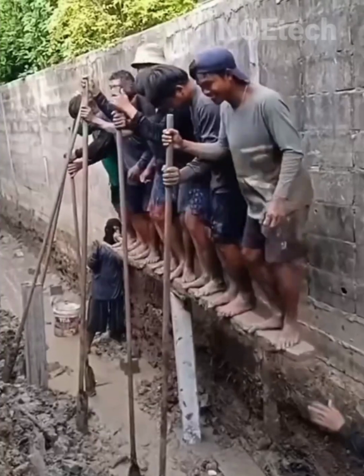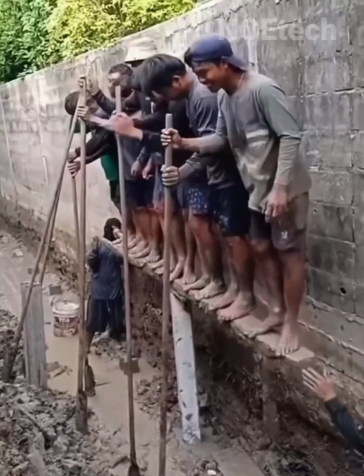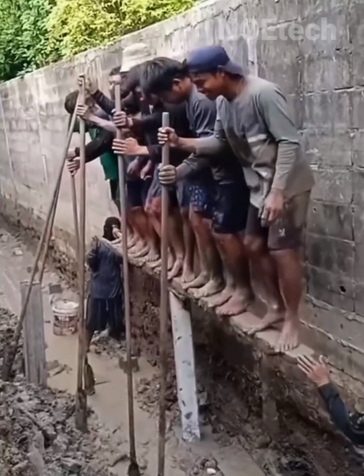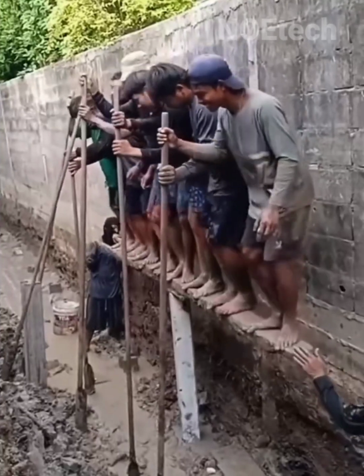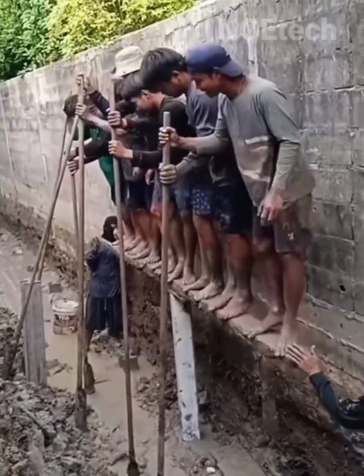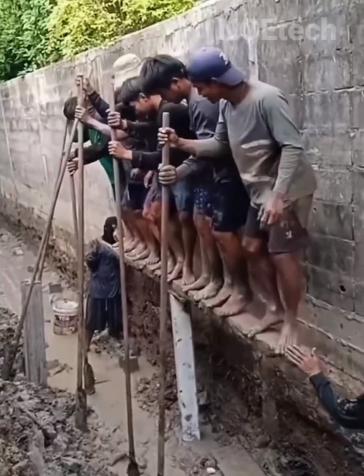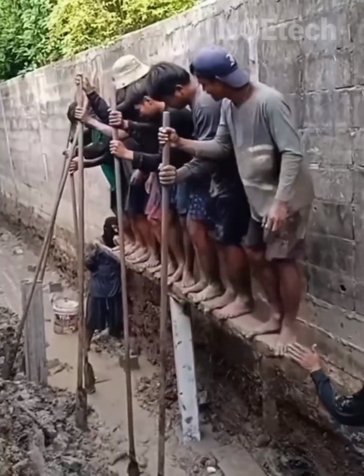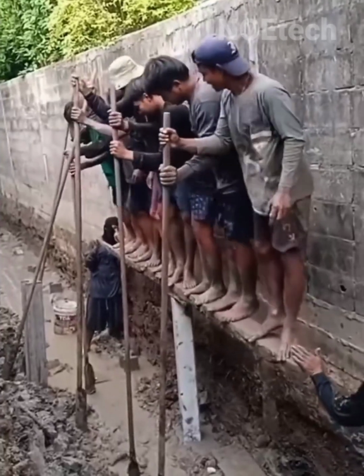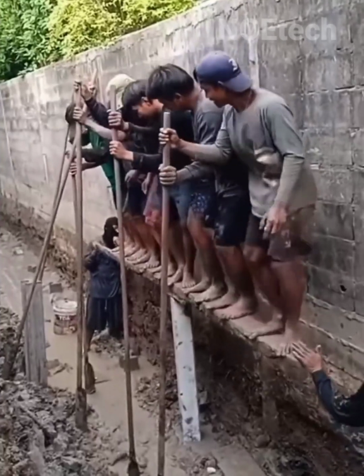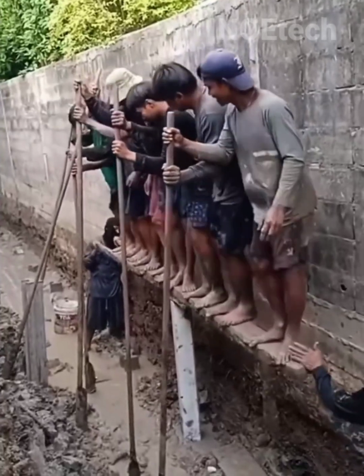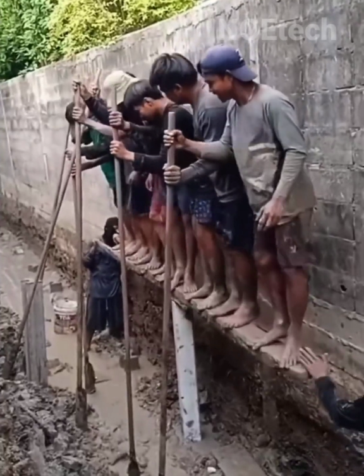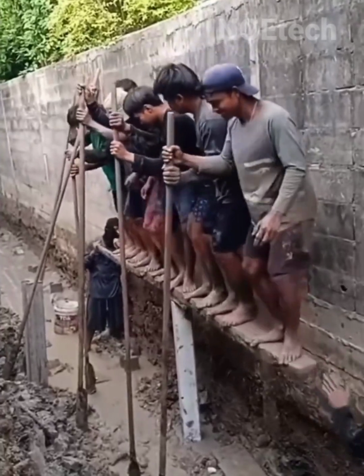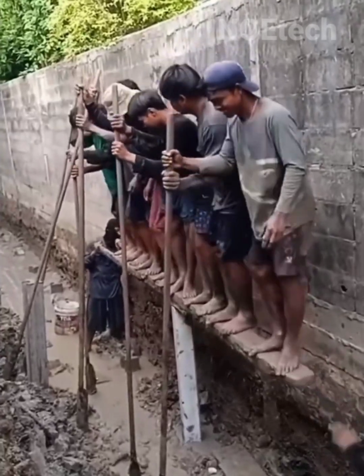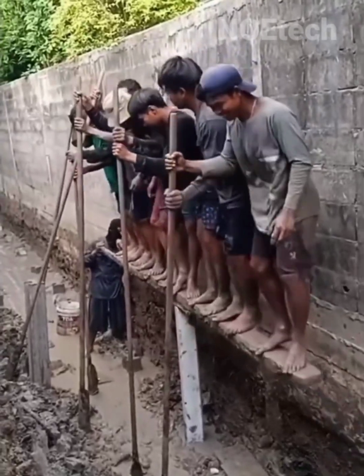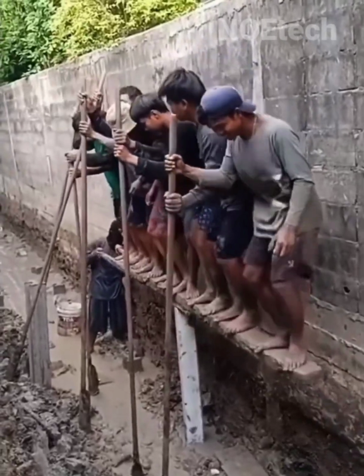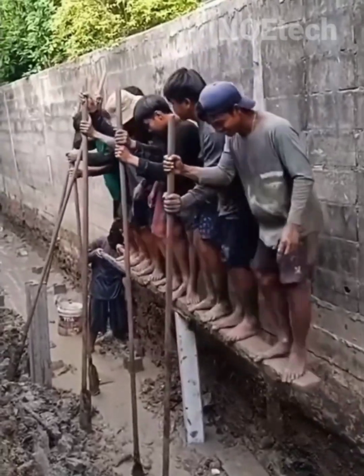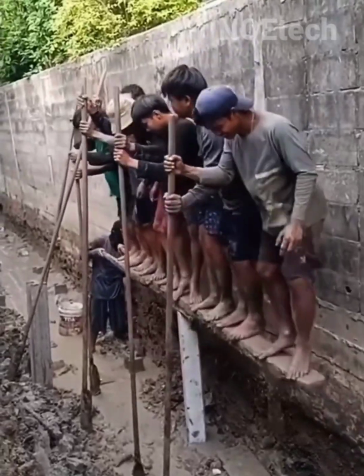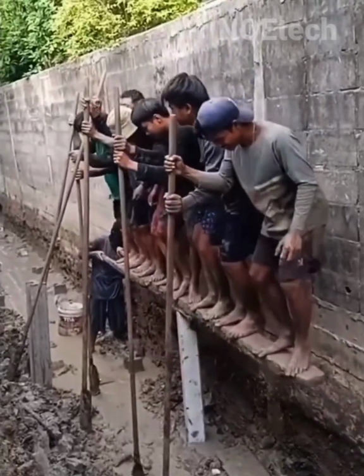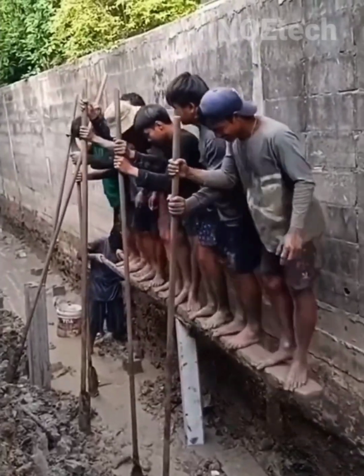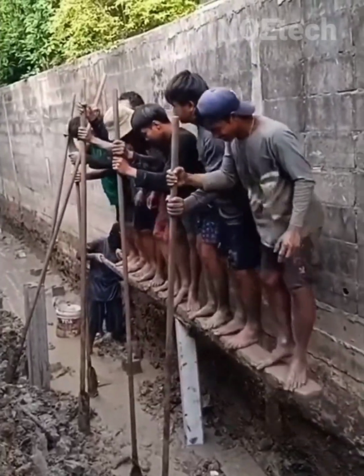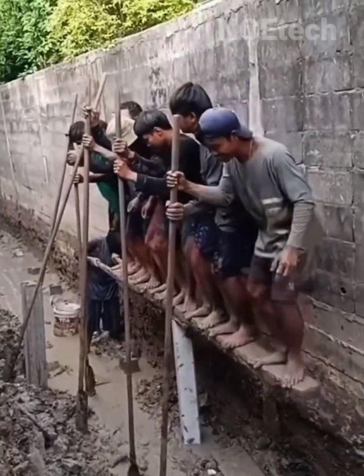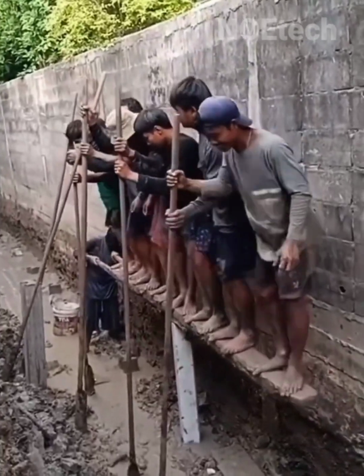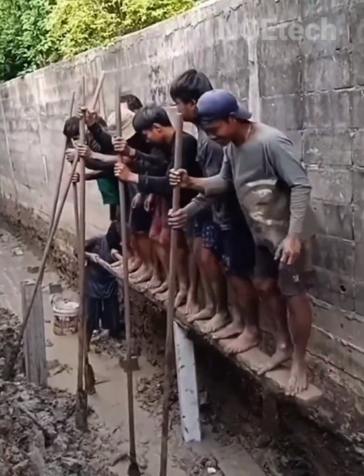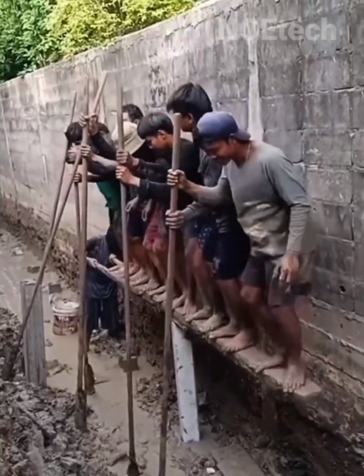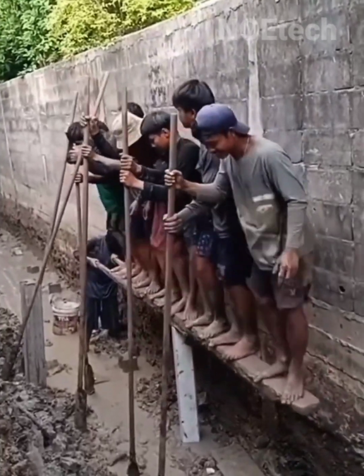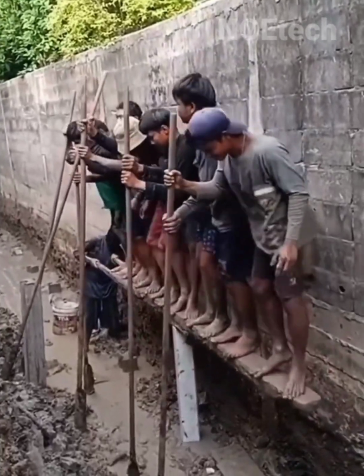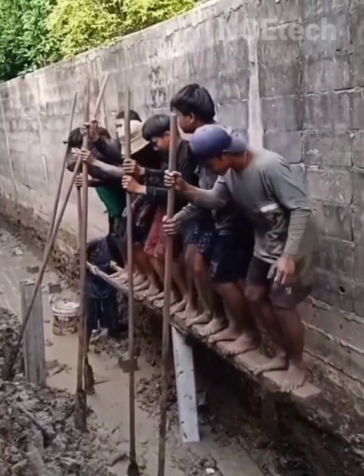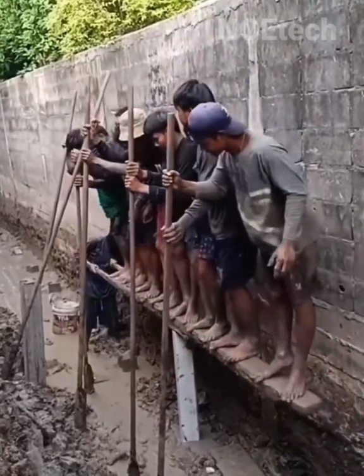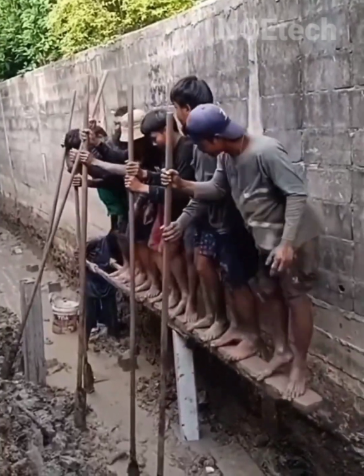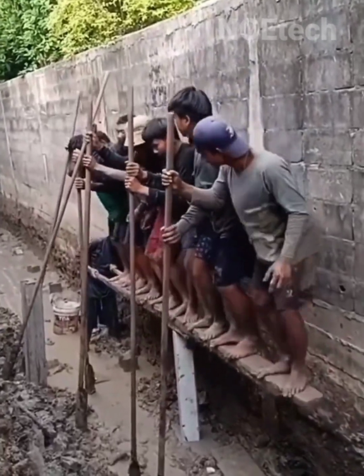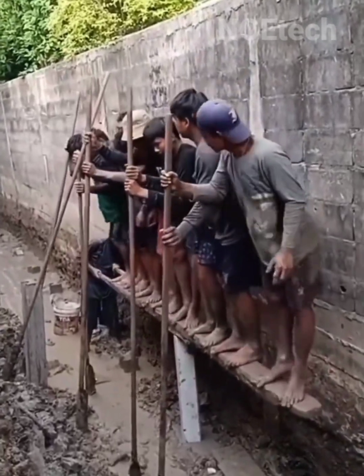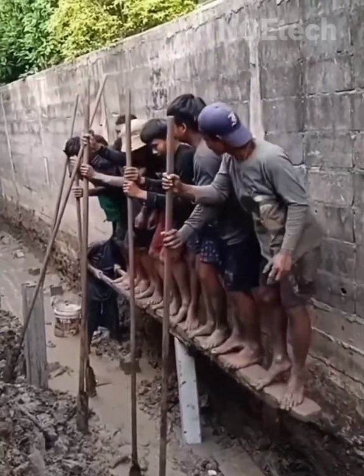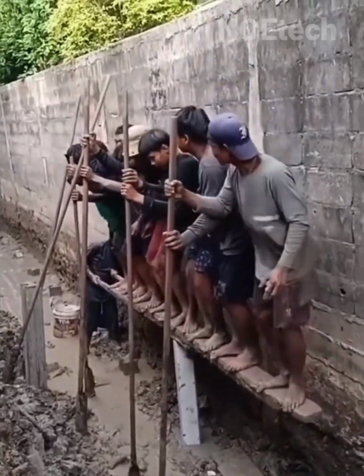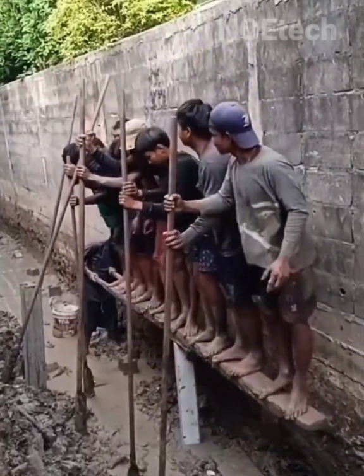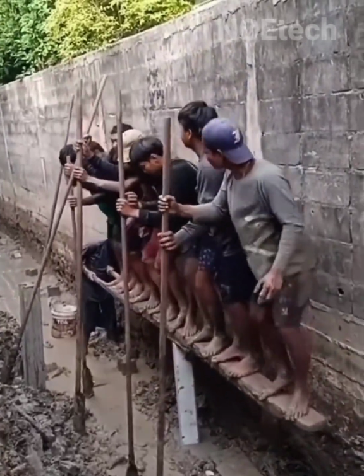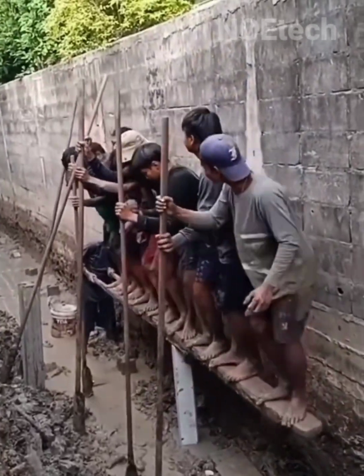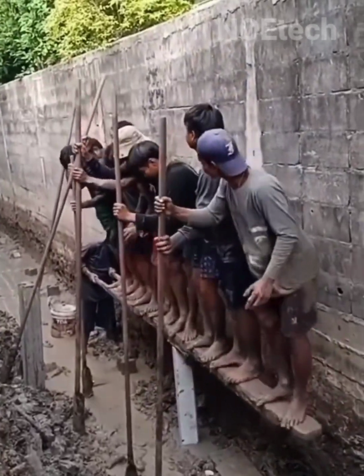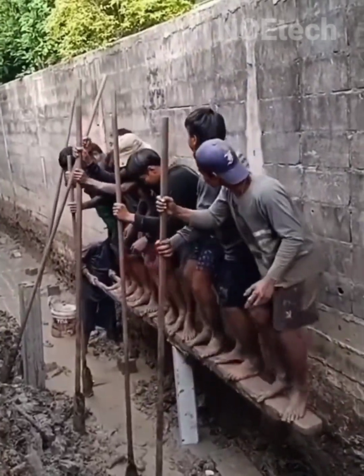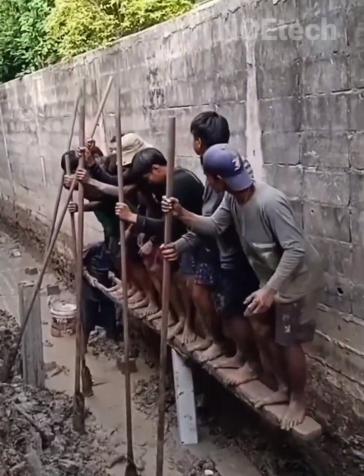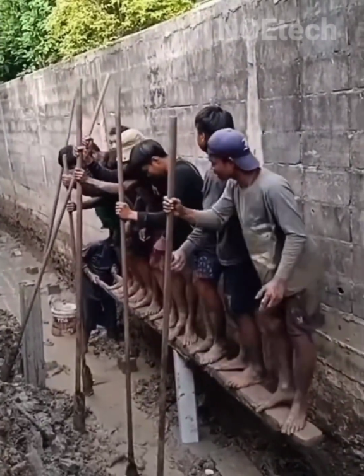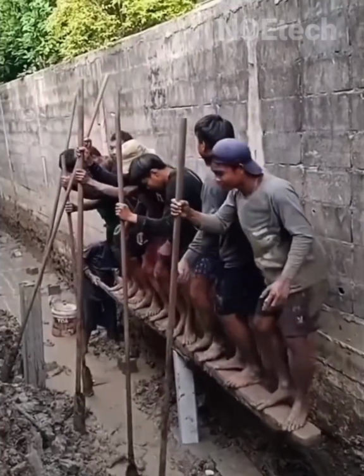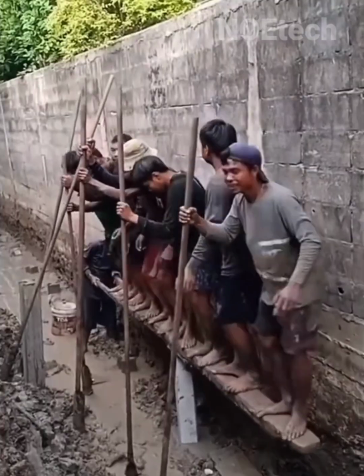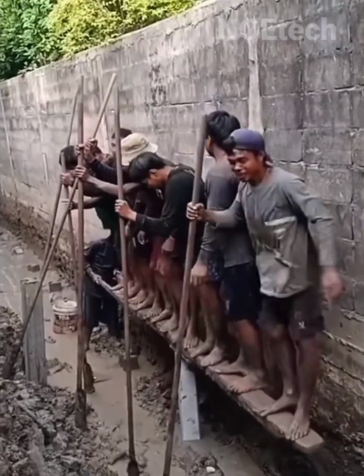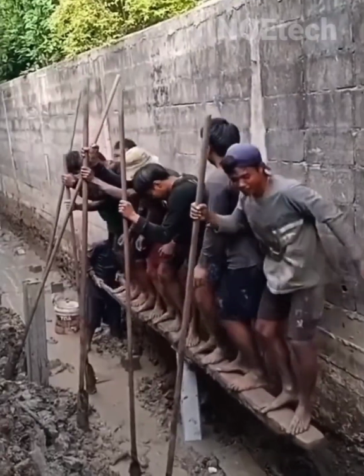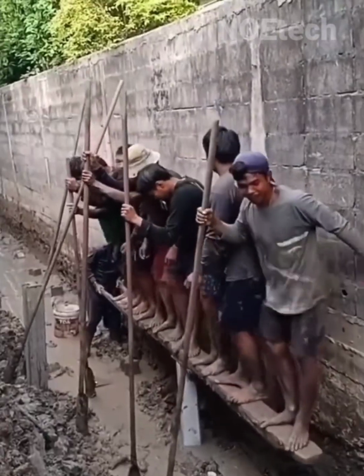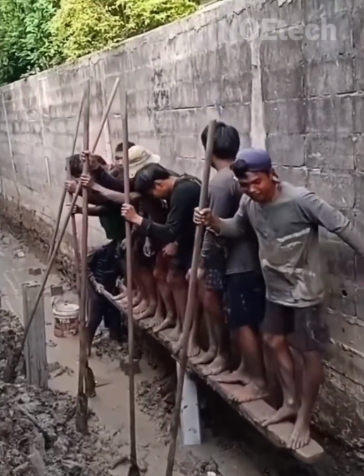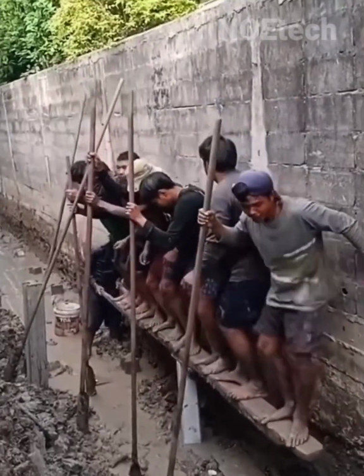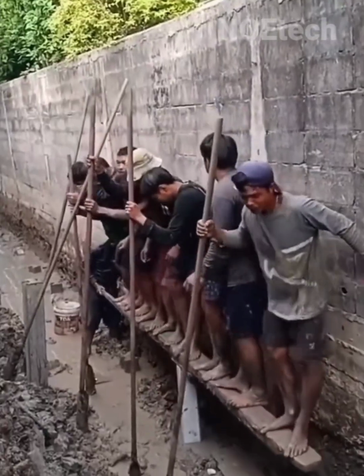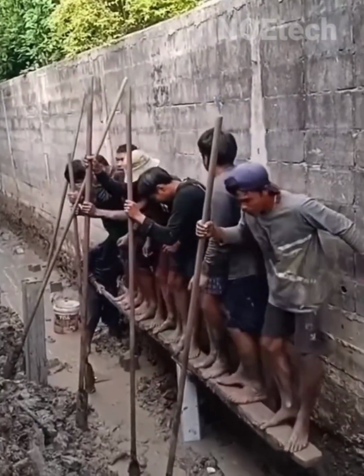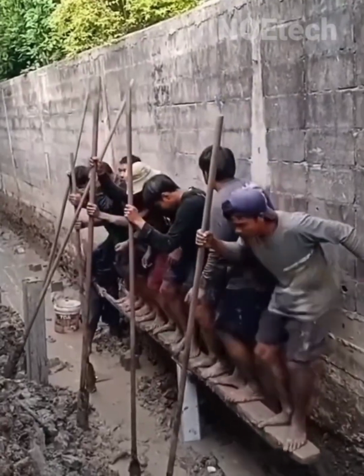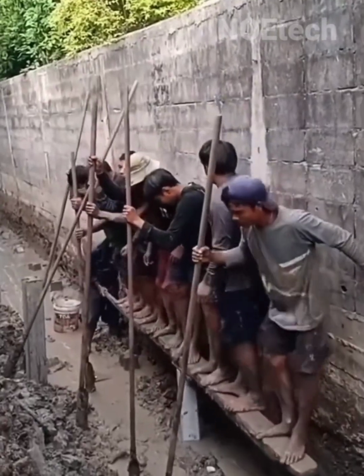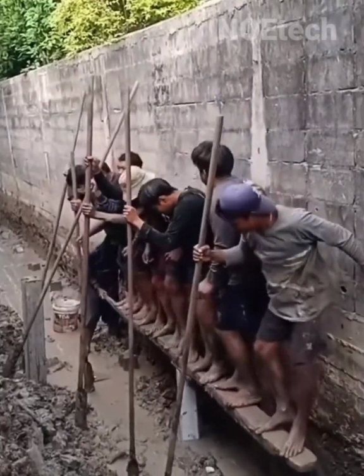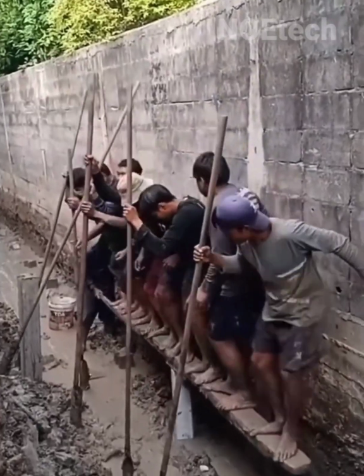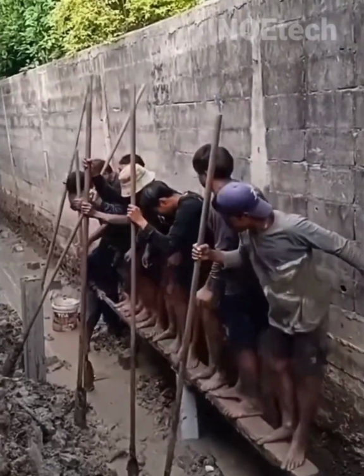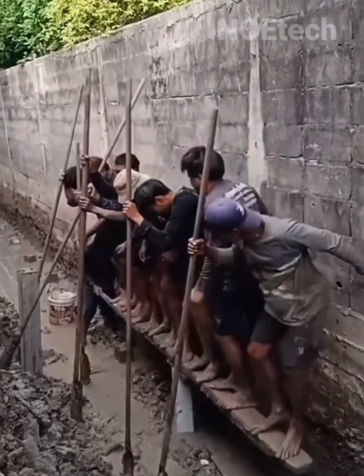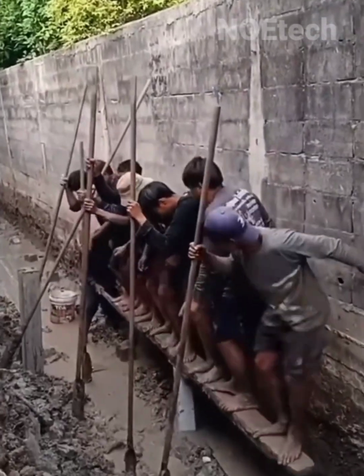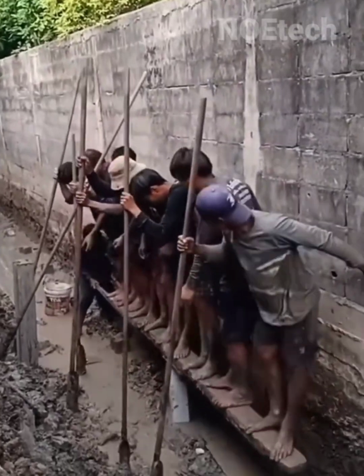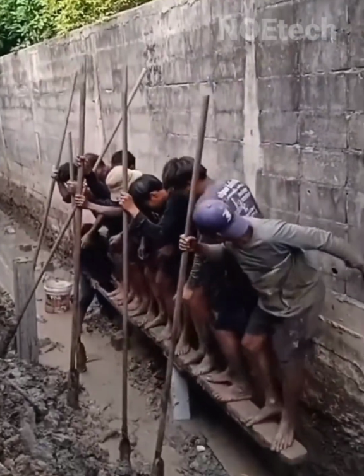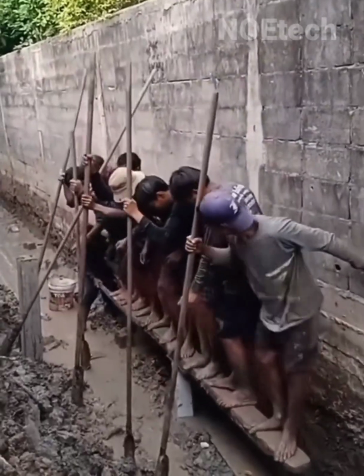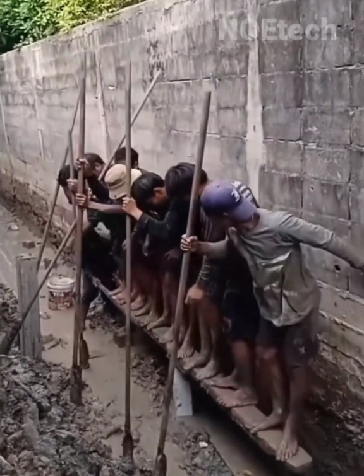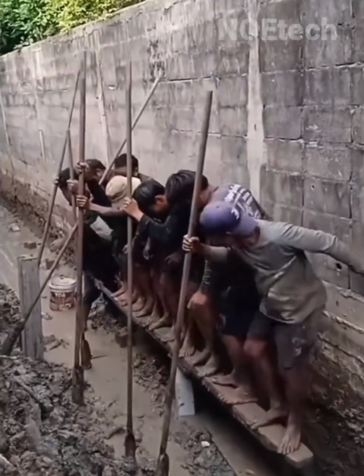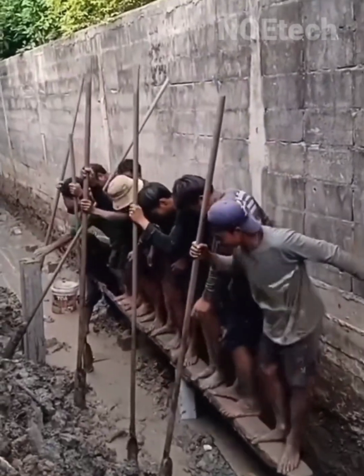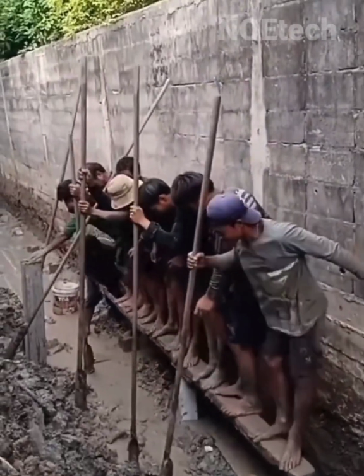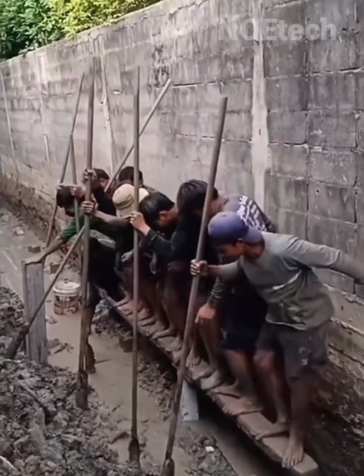Construction workers have a unique way of driving concrete pillars without machines, relying only on body weight, happiness, and togetherness.